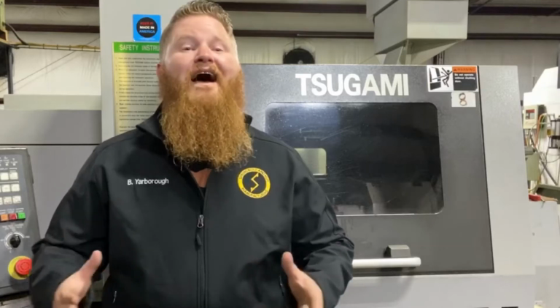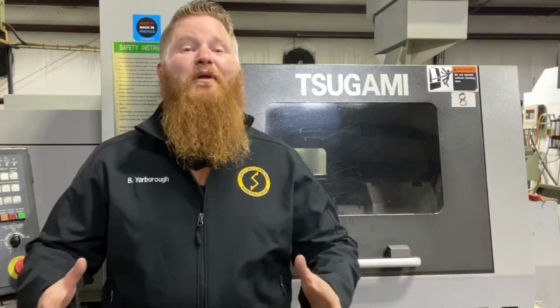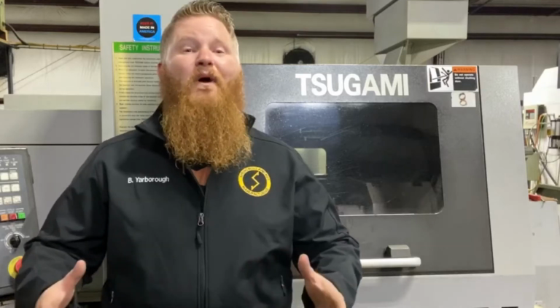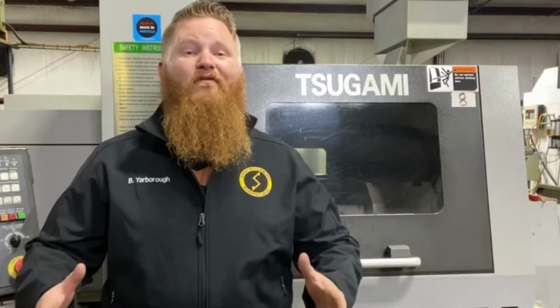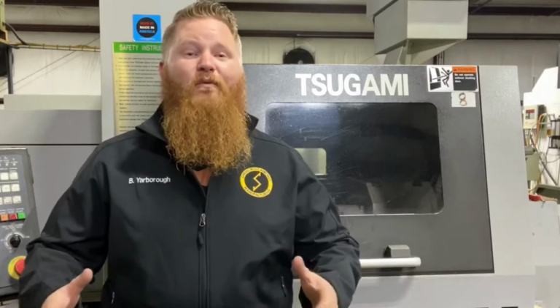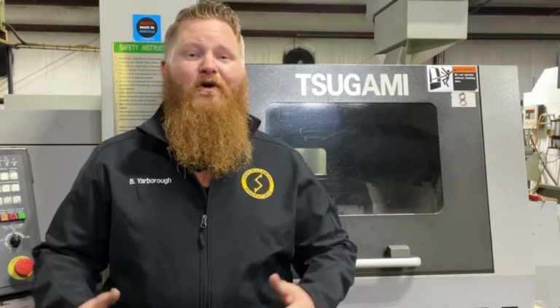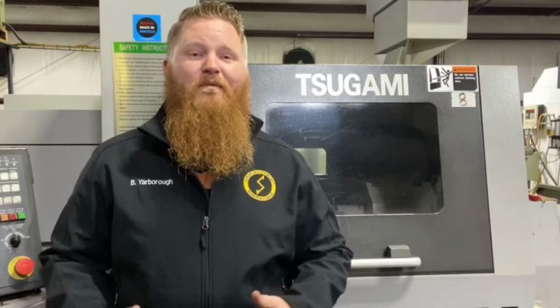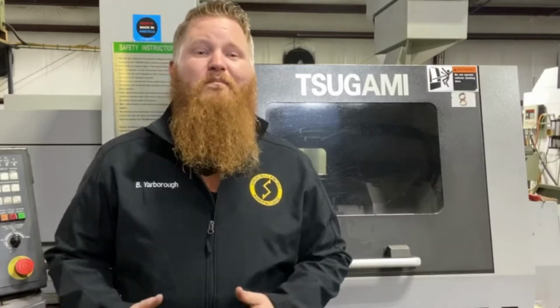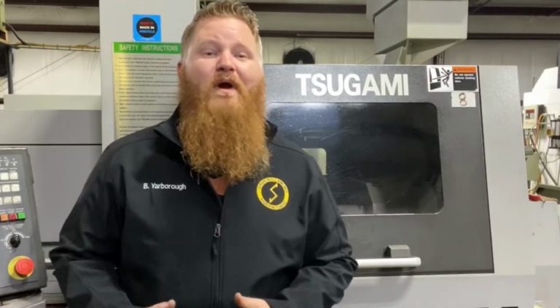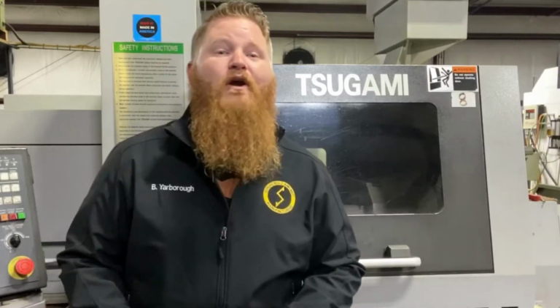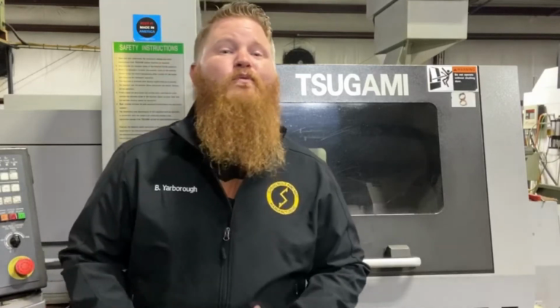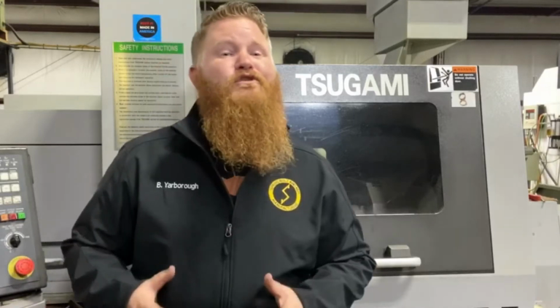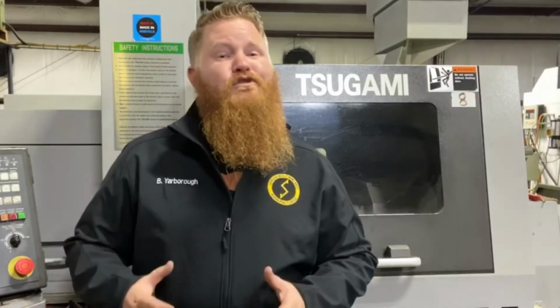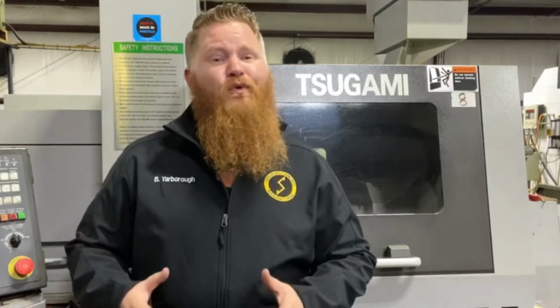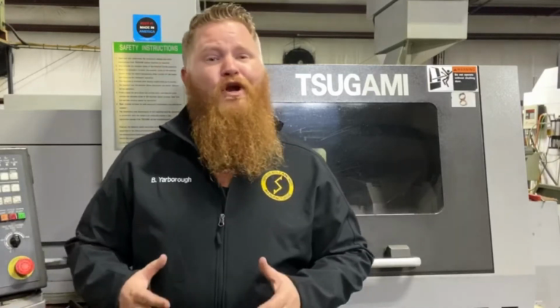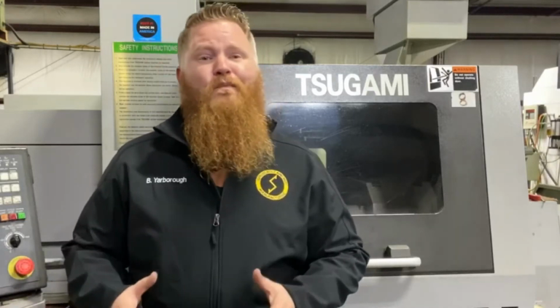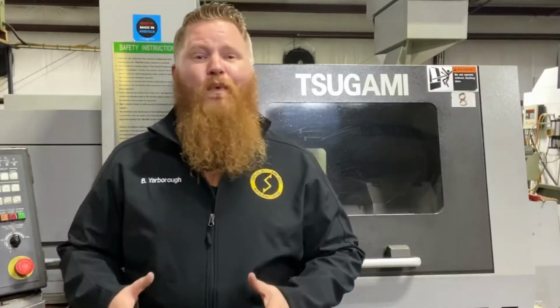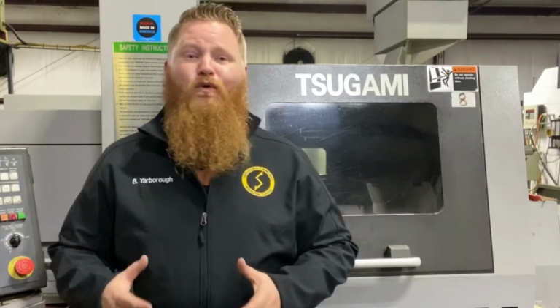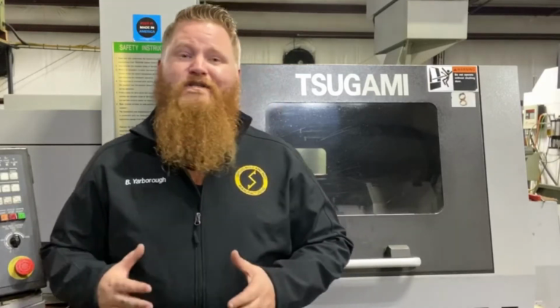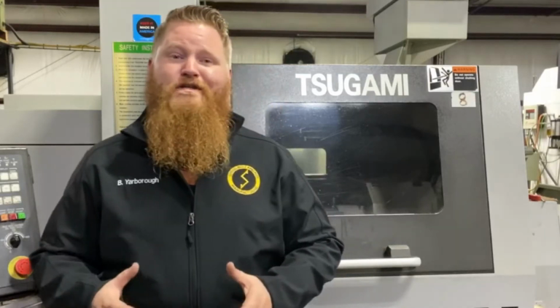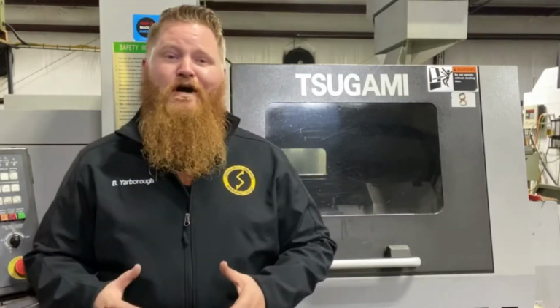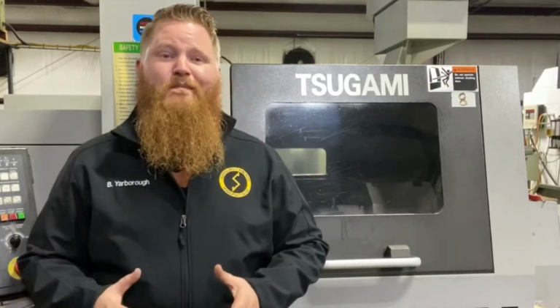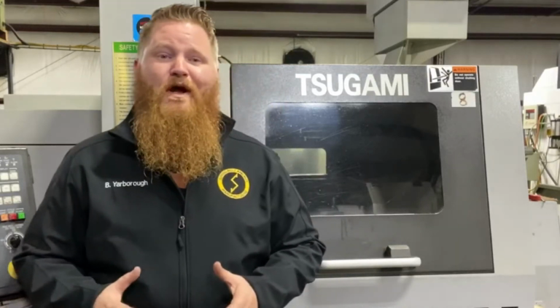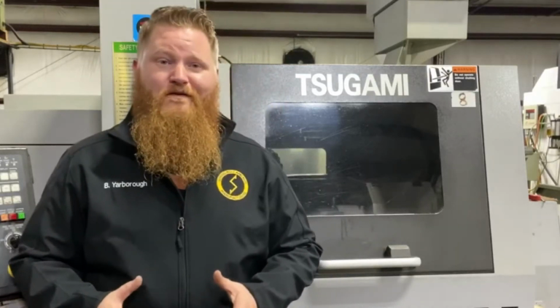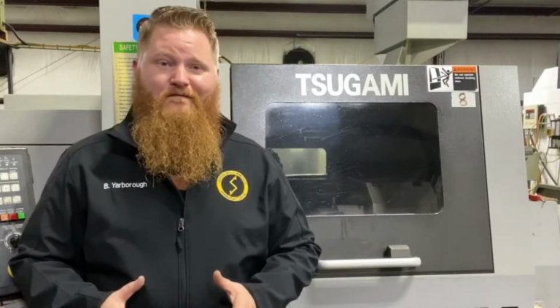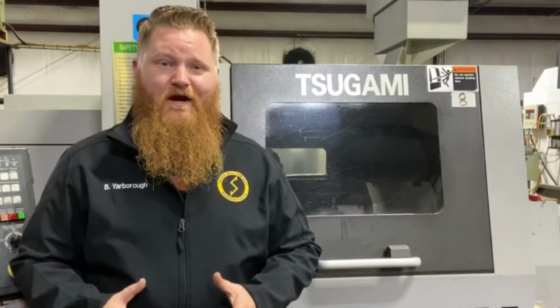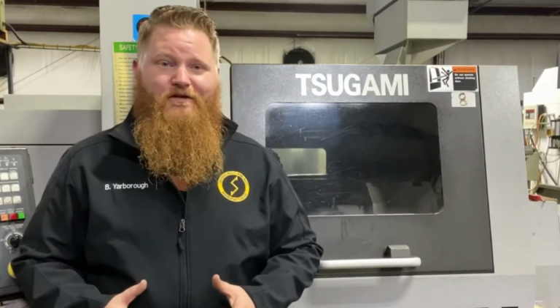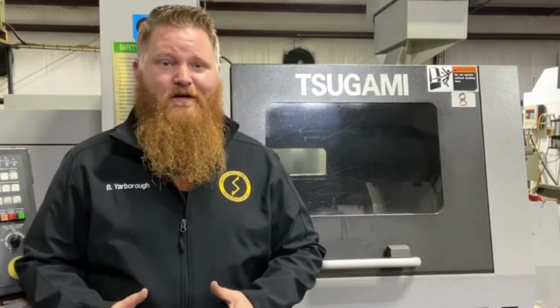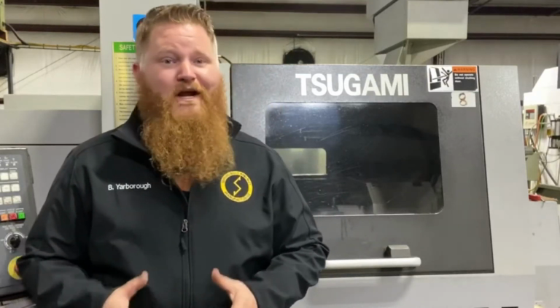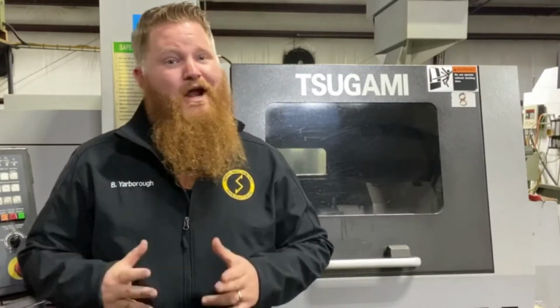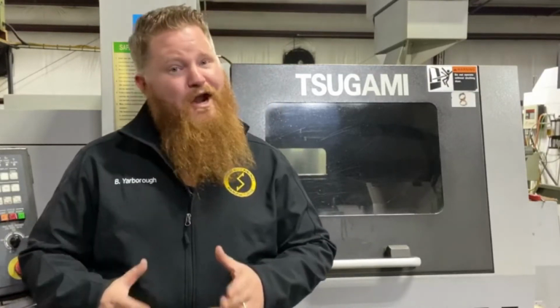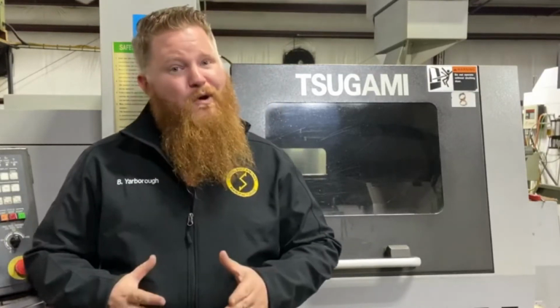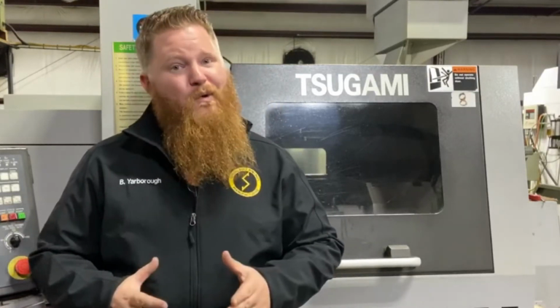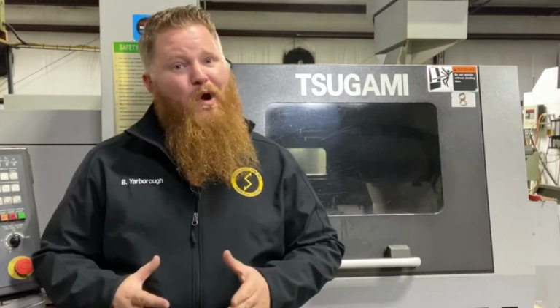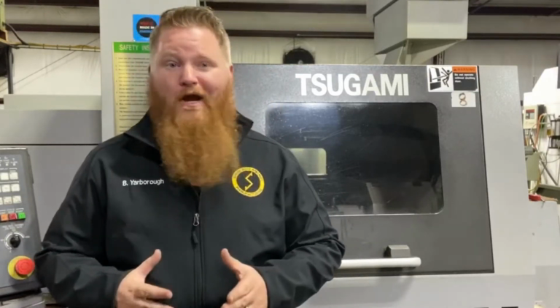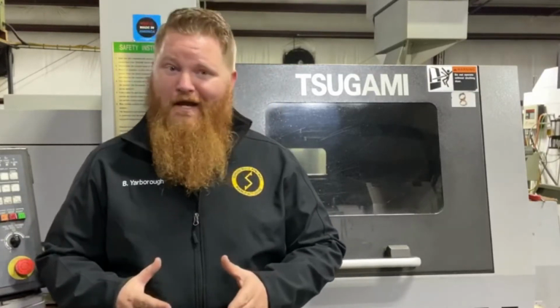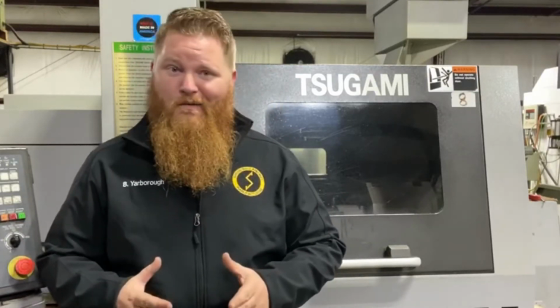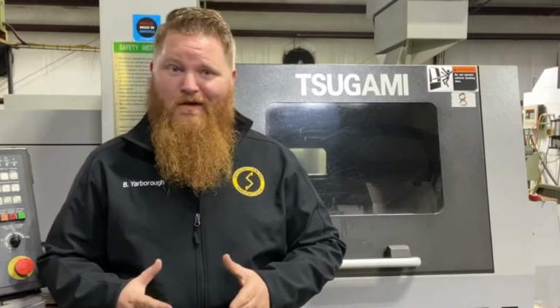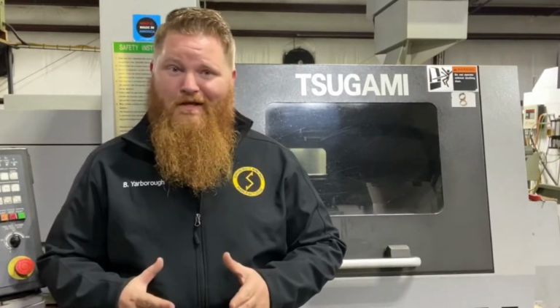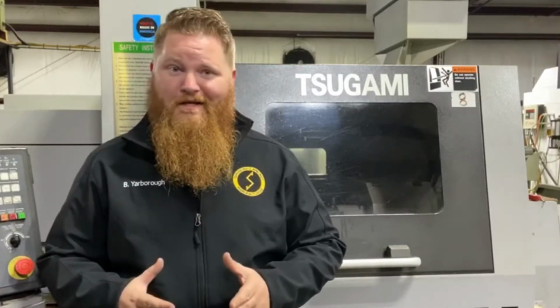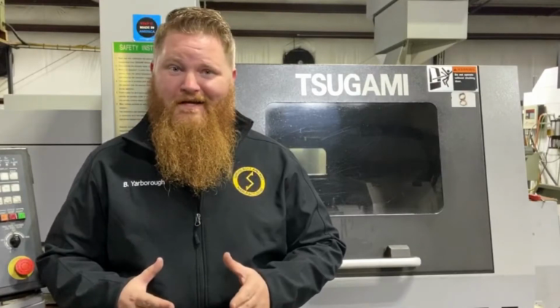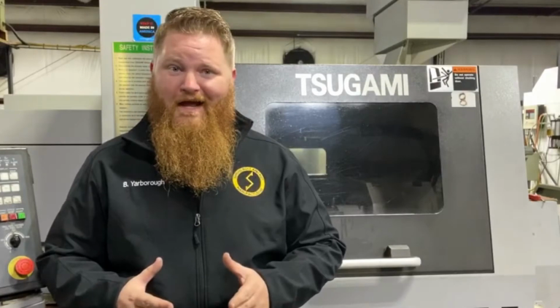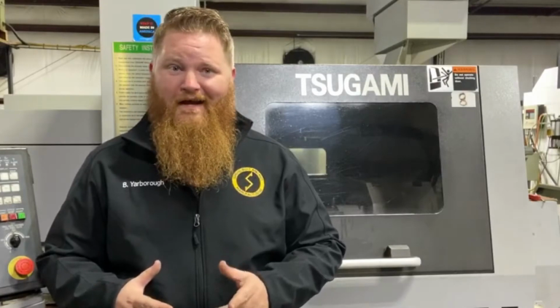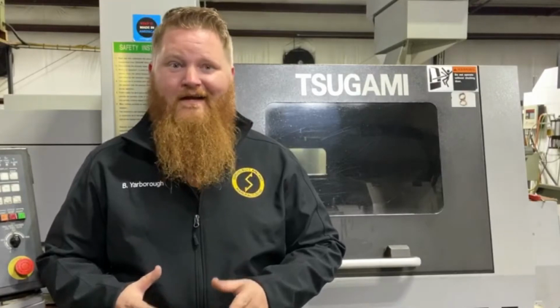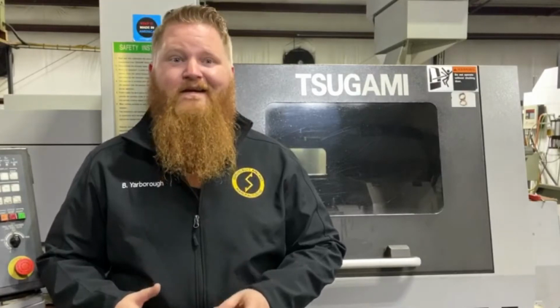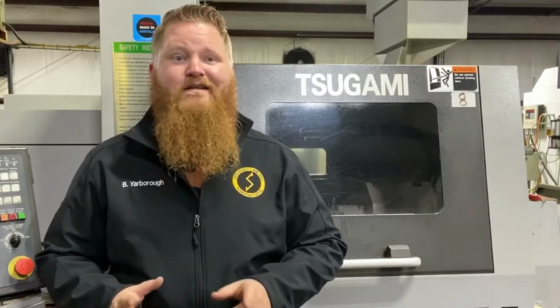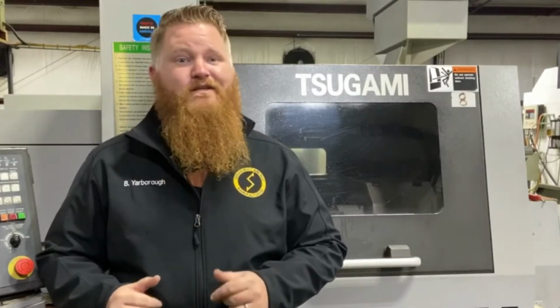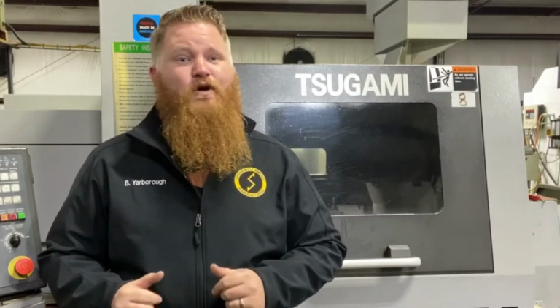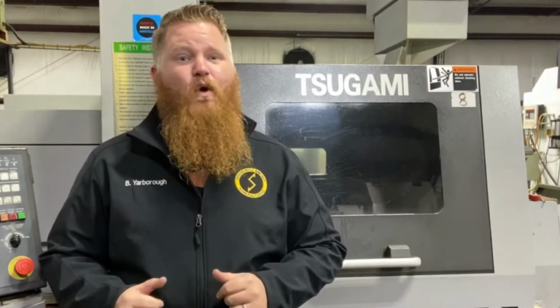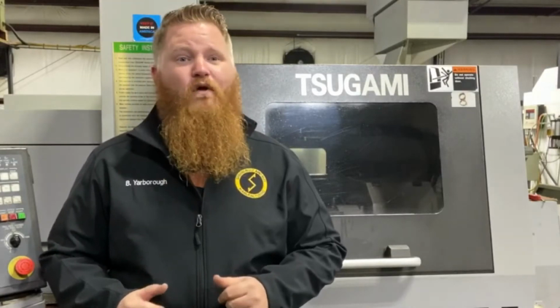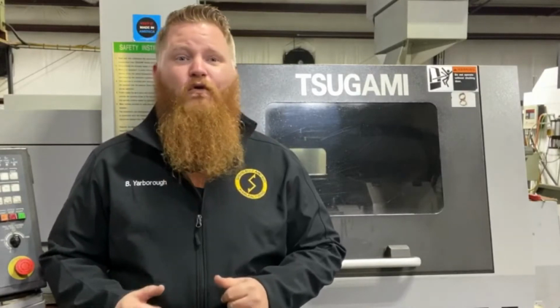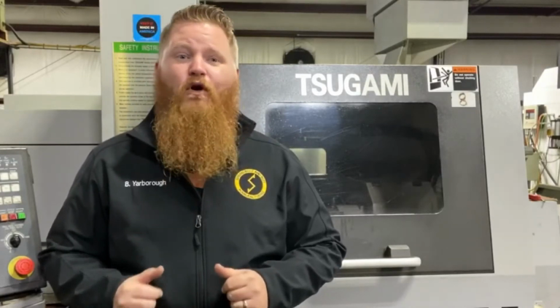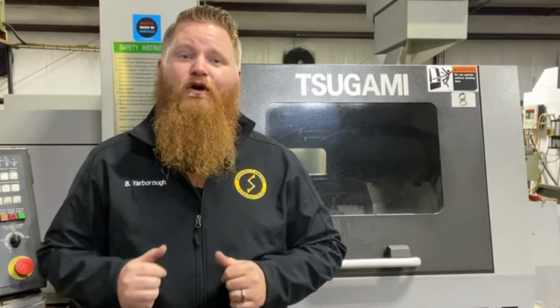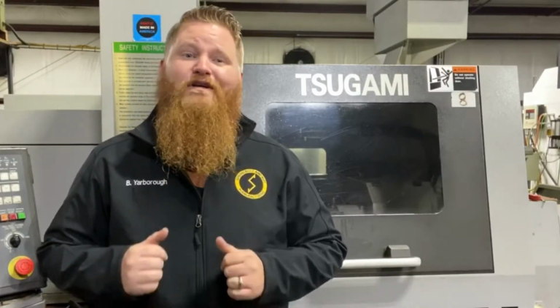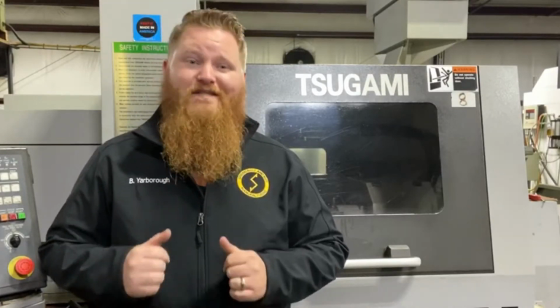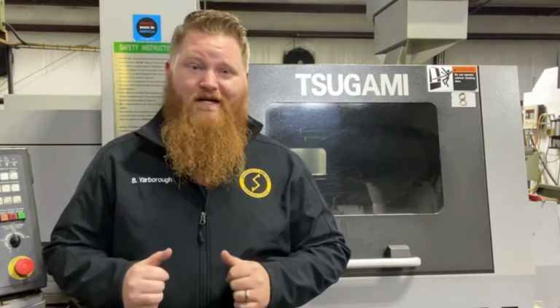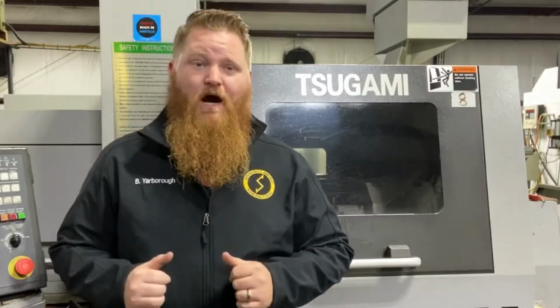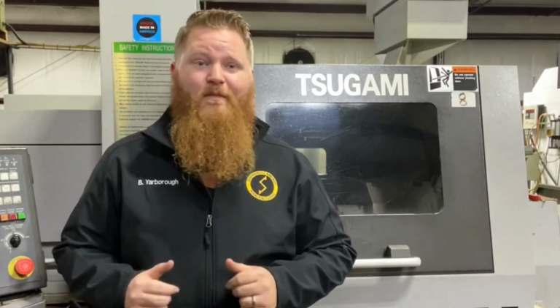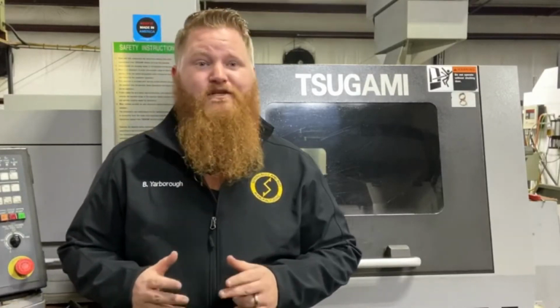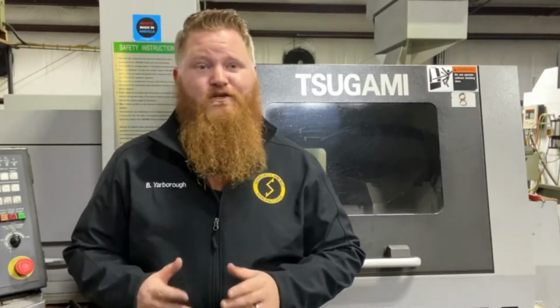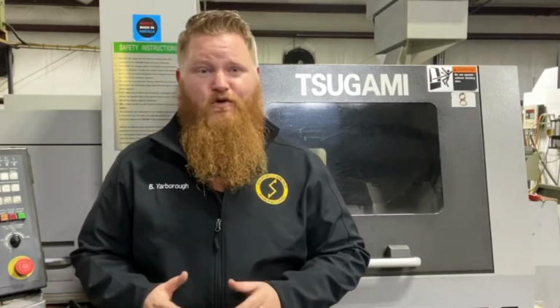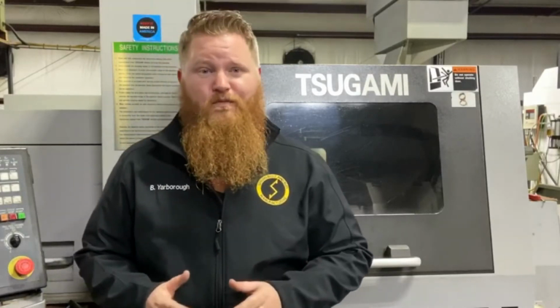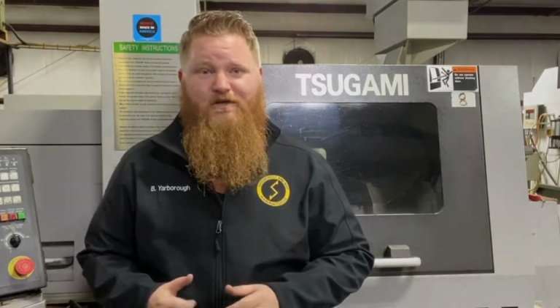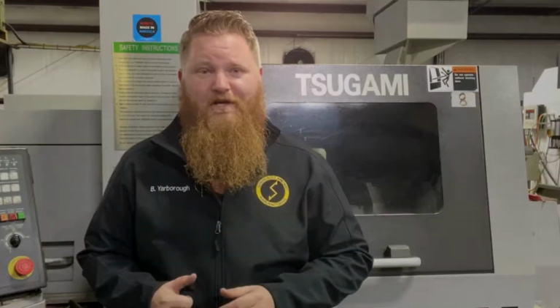Hello everyone, Baron with Spring Bolt & Nut Manufacturing here again with you today to go over our Sagami Screw Machine.